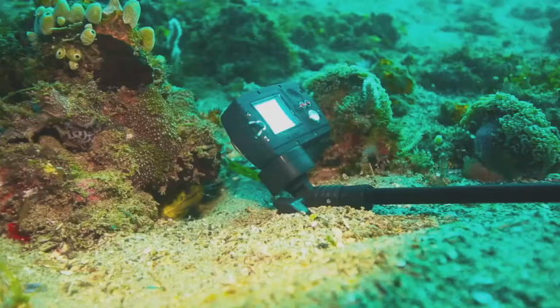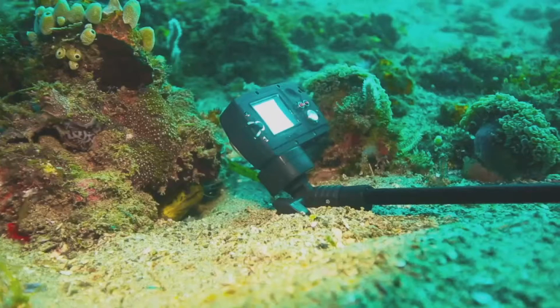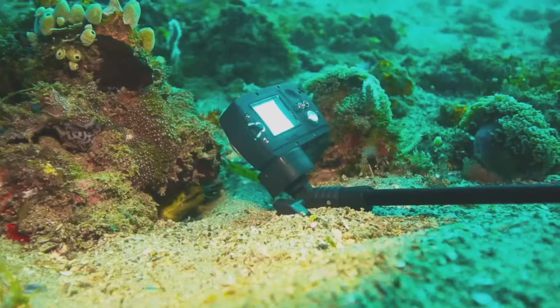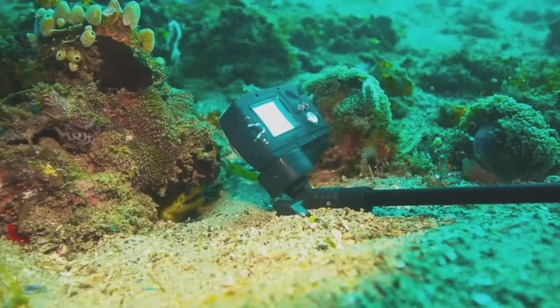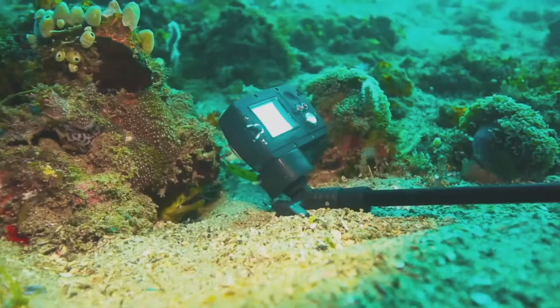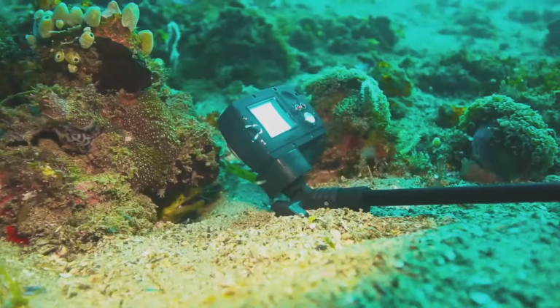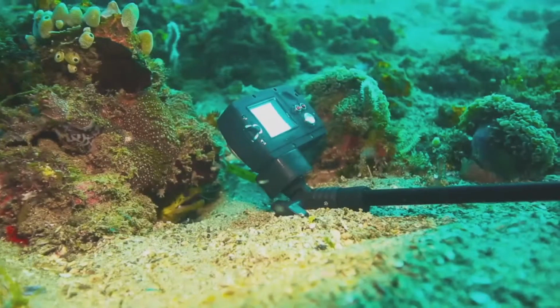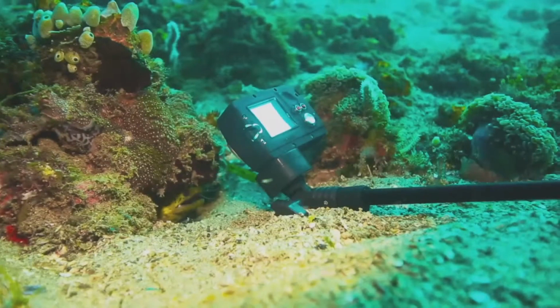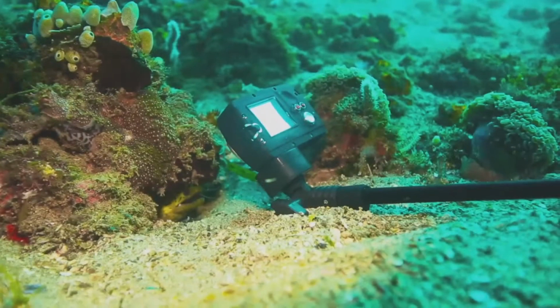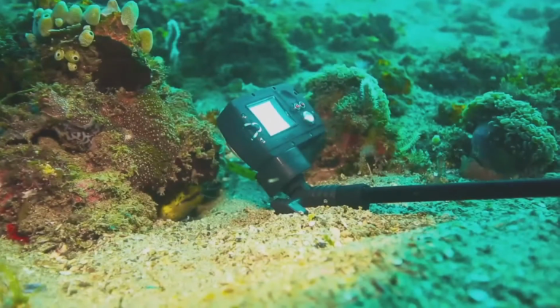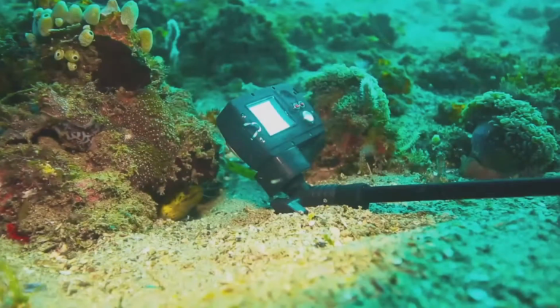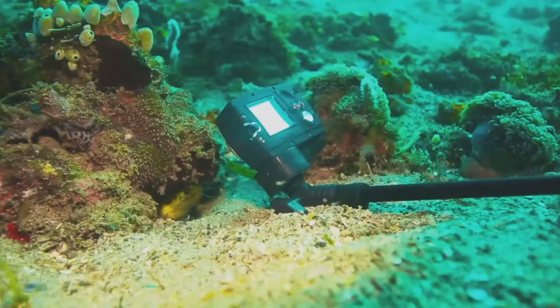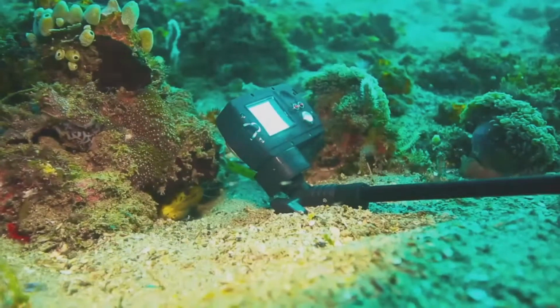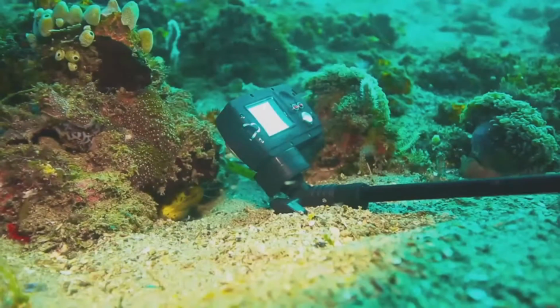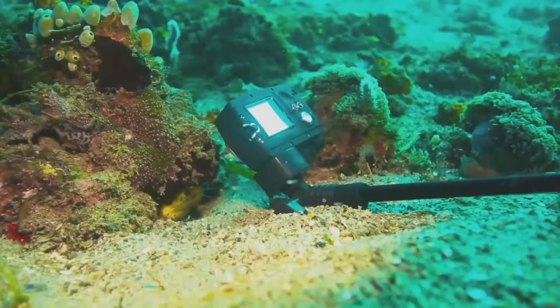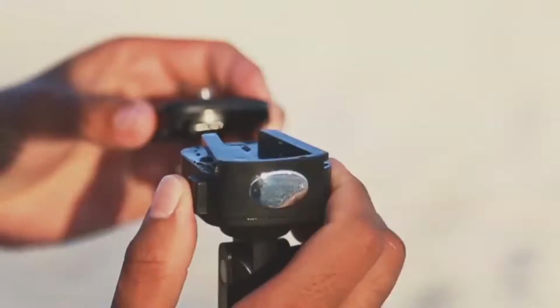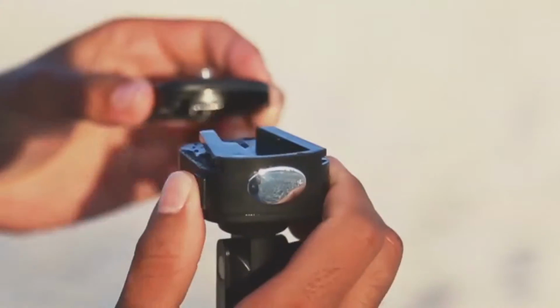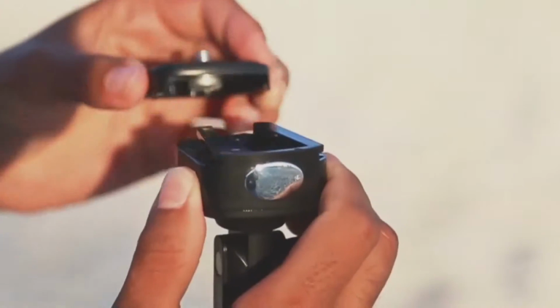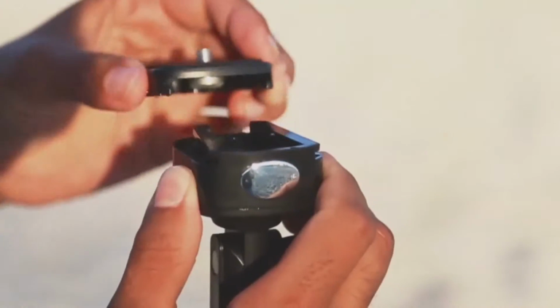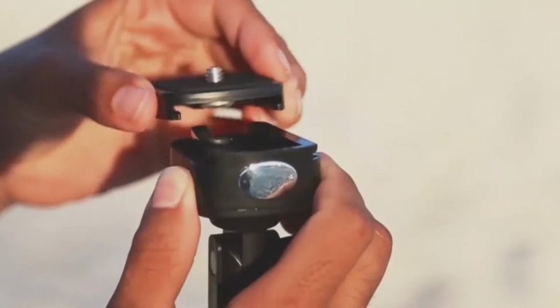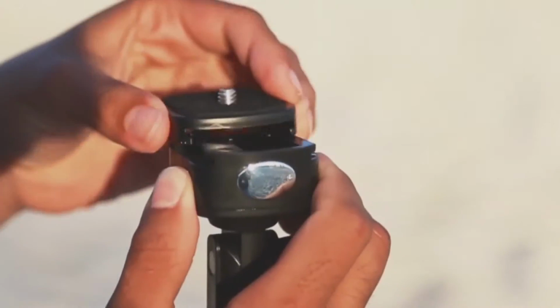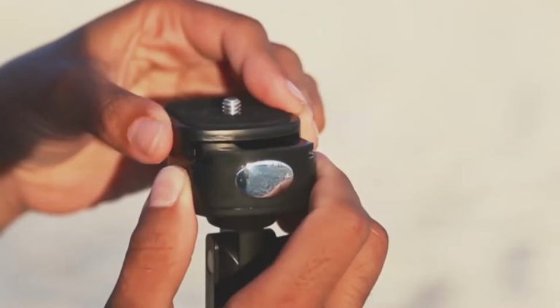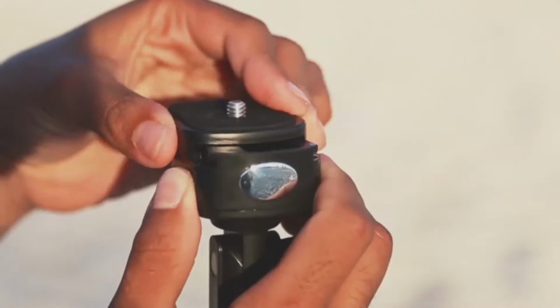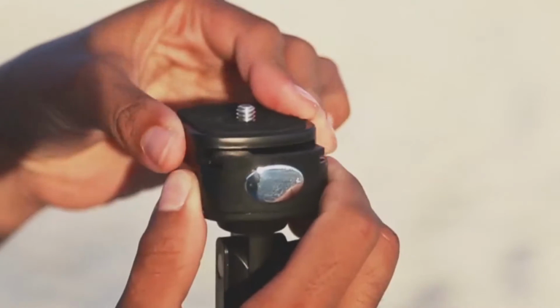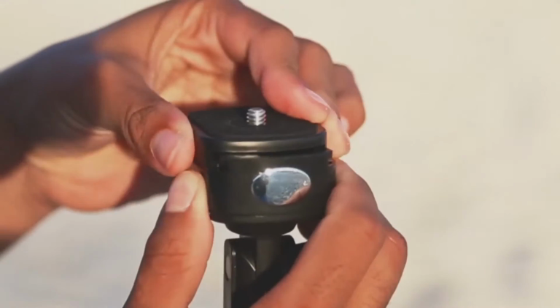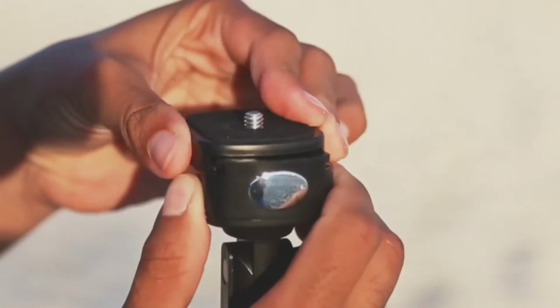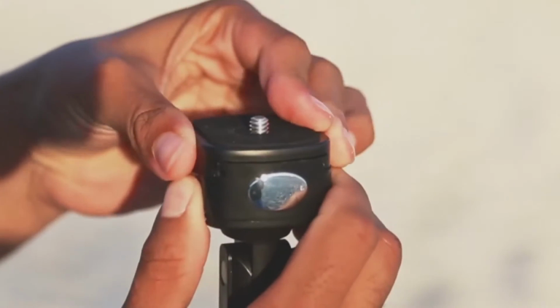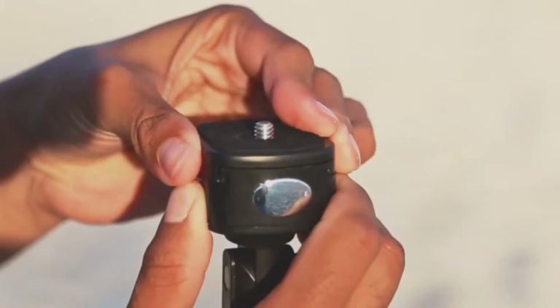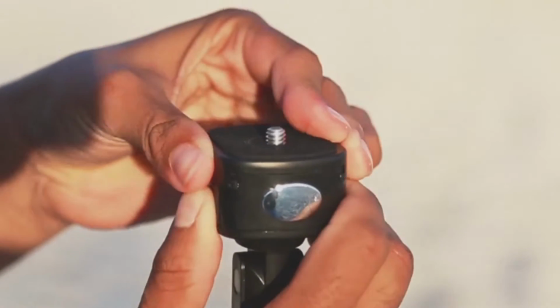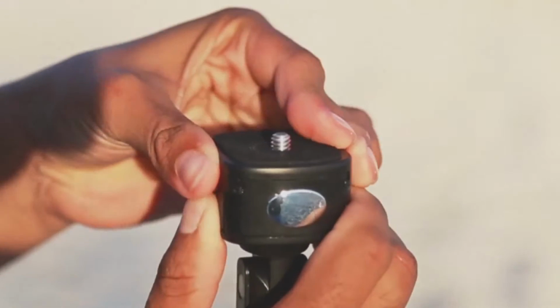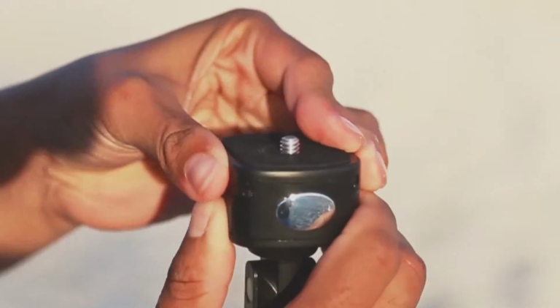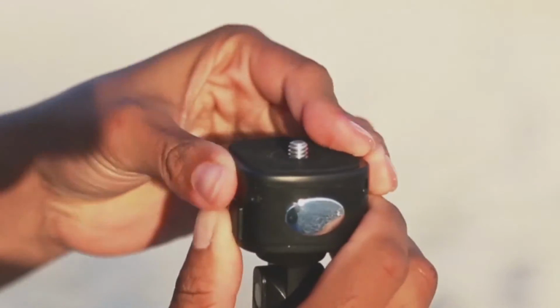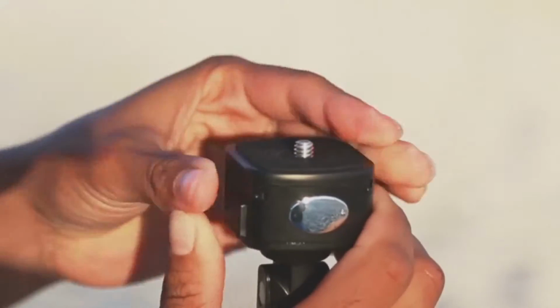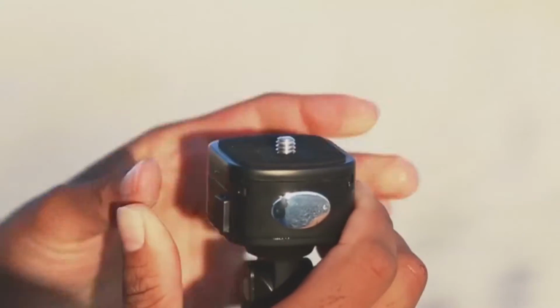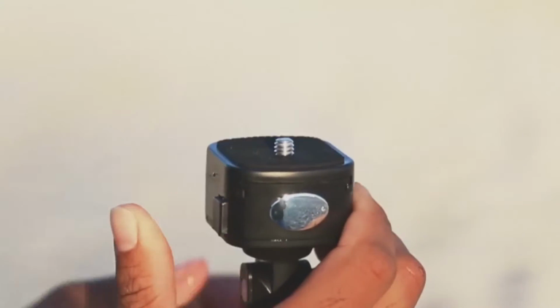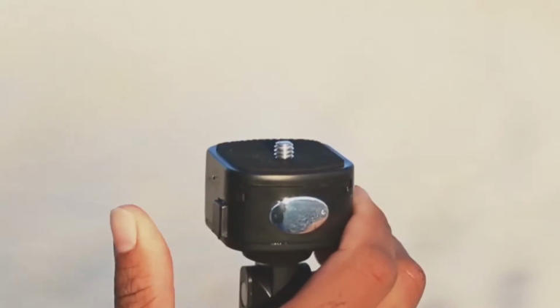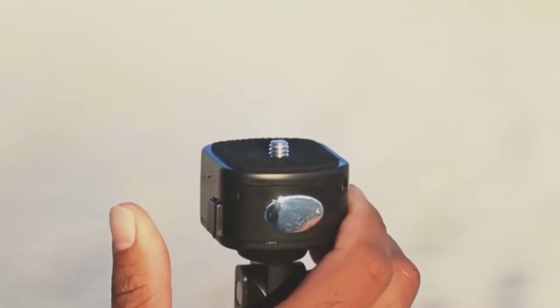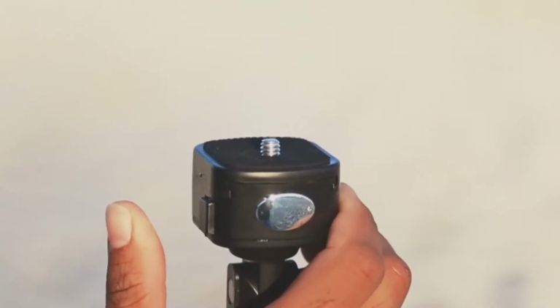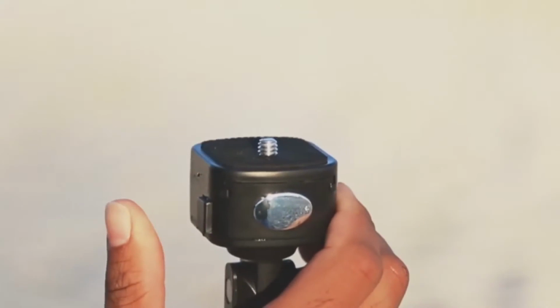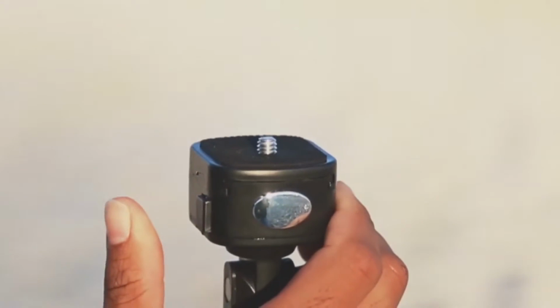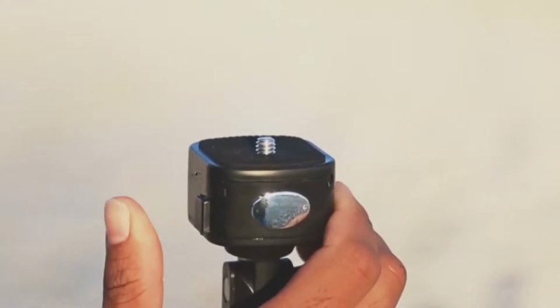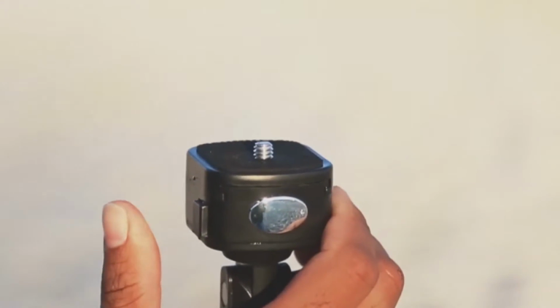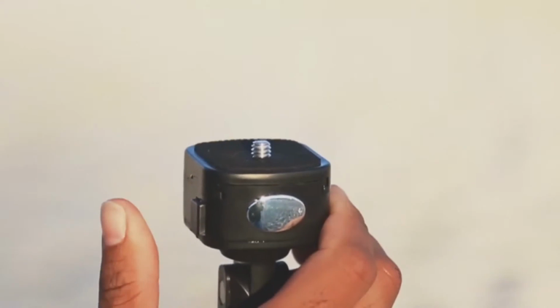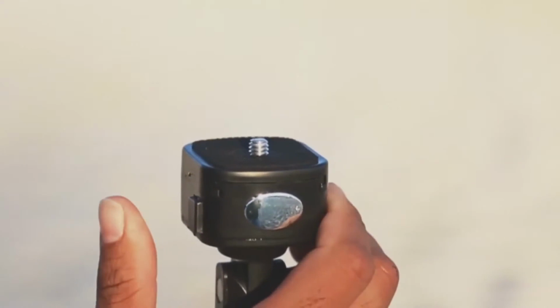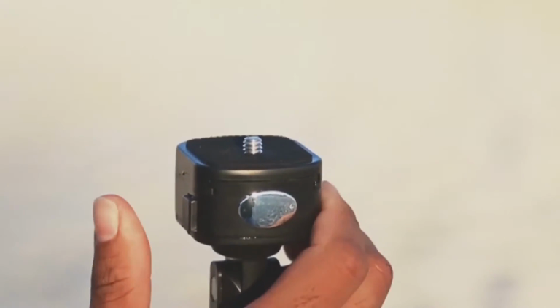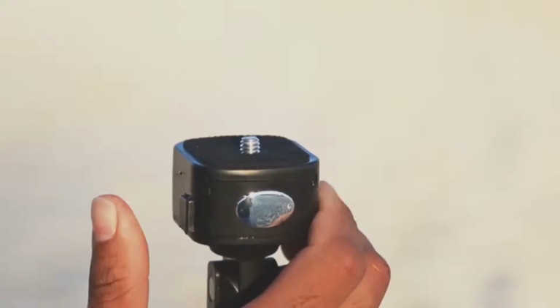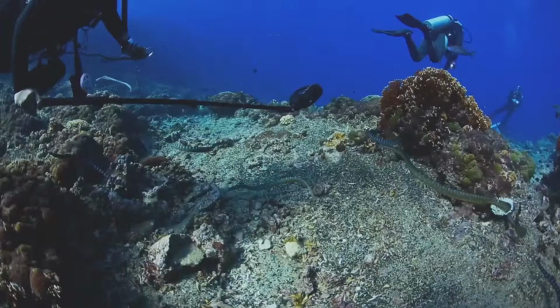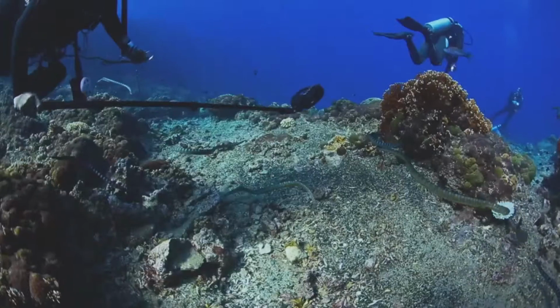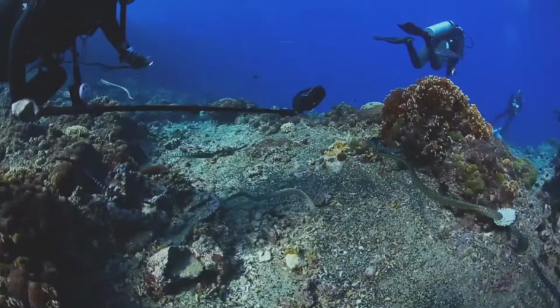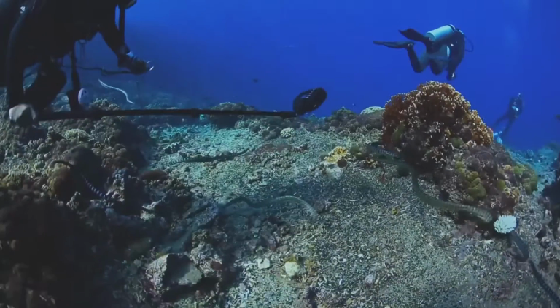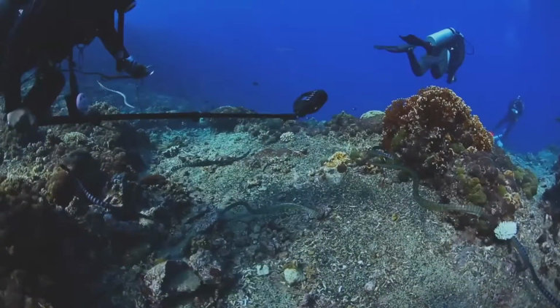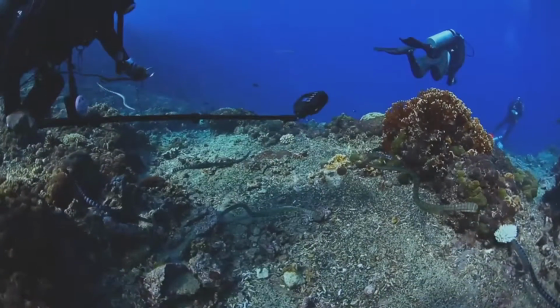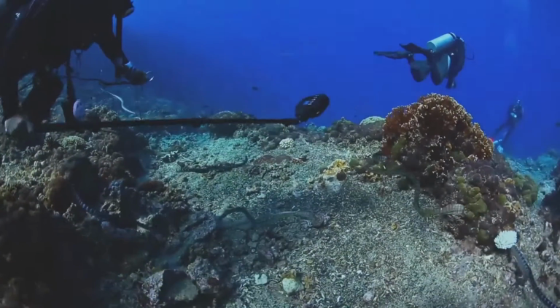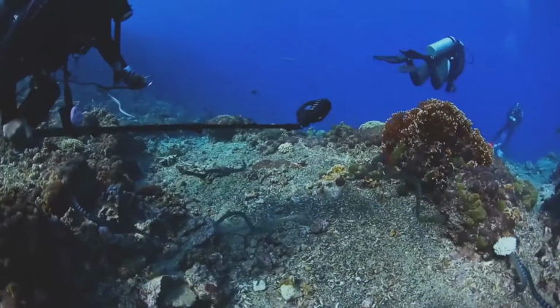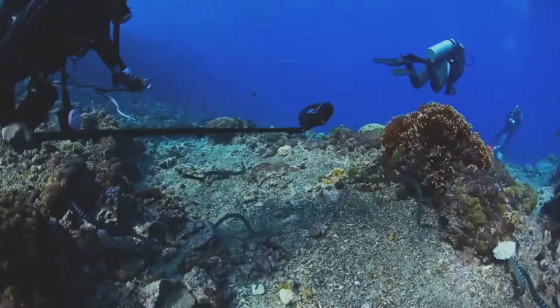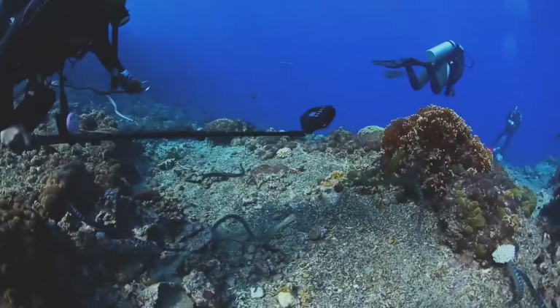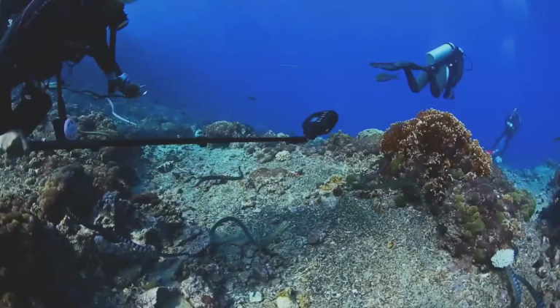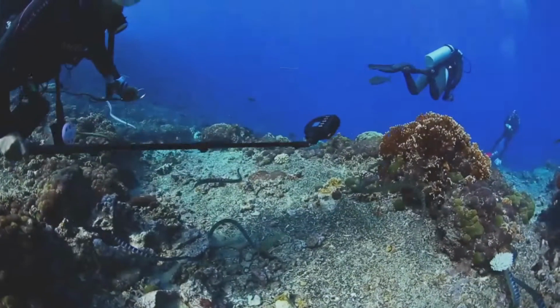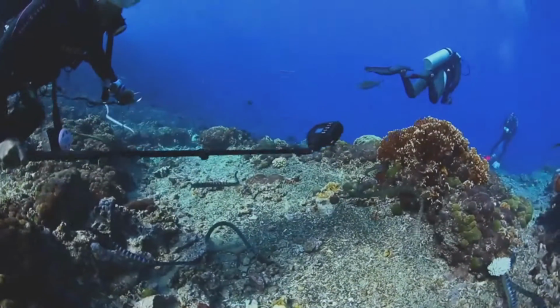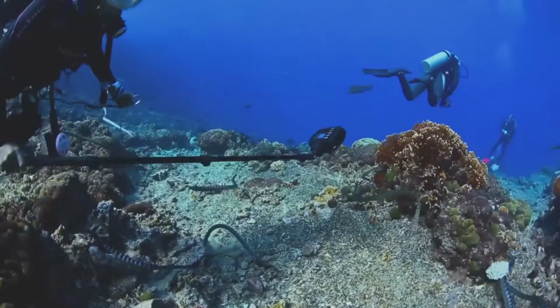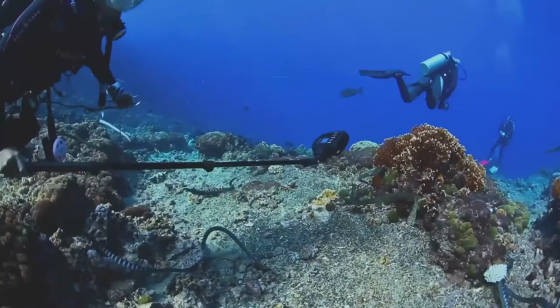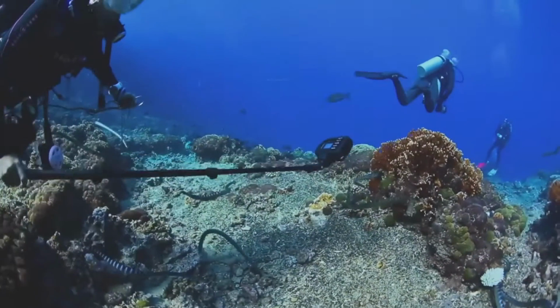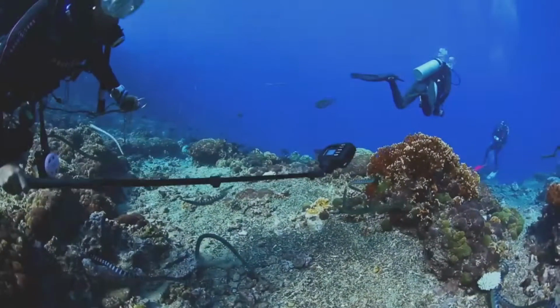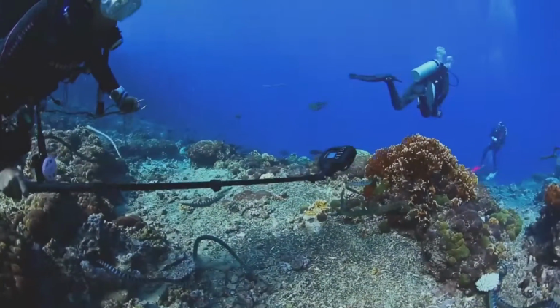The Aquapod mount fits any camera with a standard tripod mount. To slide on the mounting tray, fasten your camera and lock it back in place.